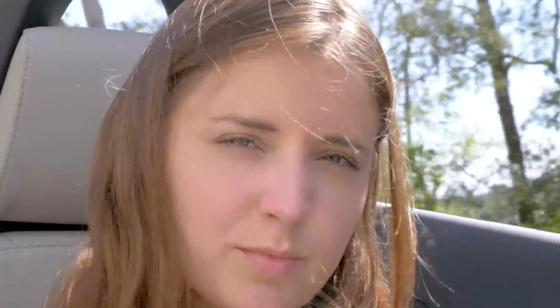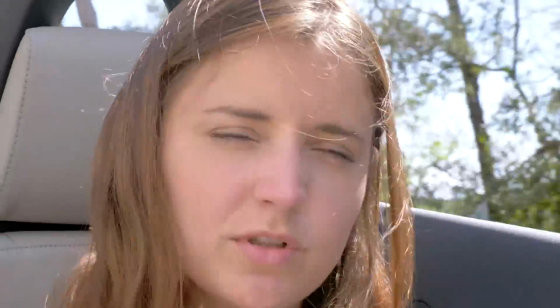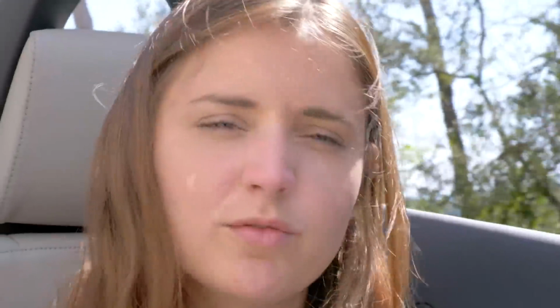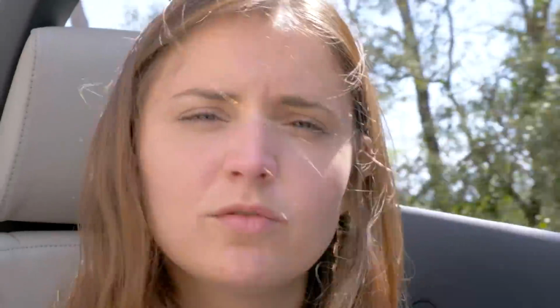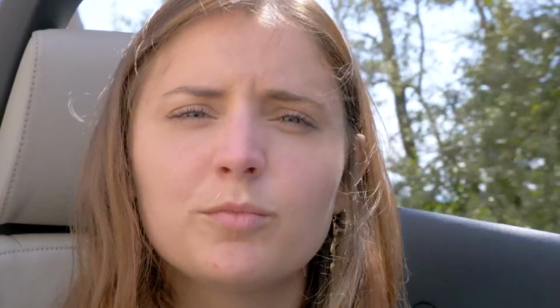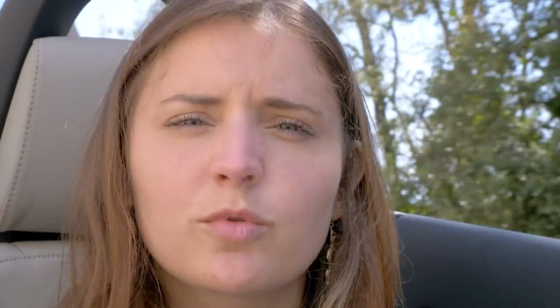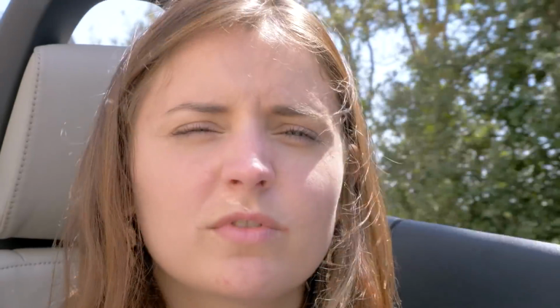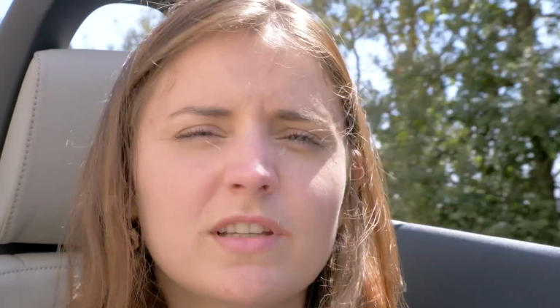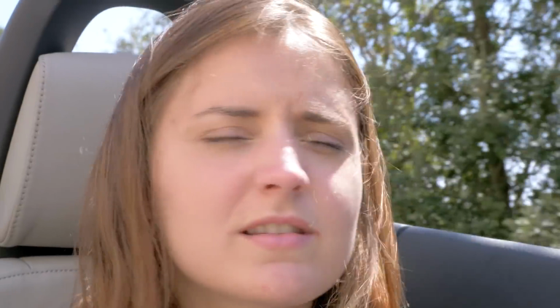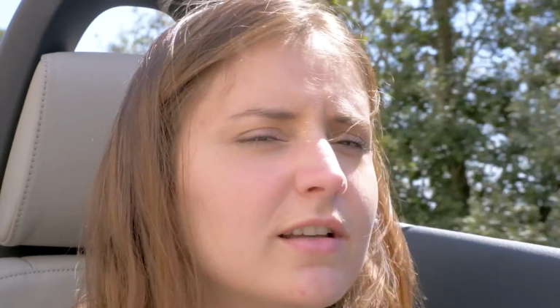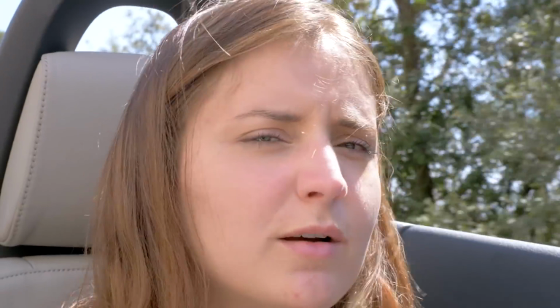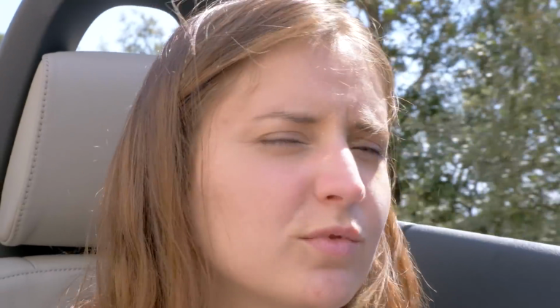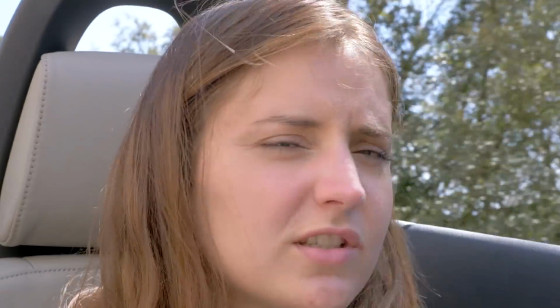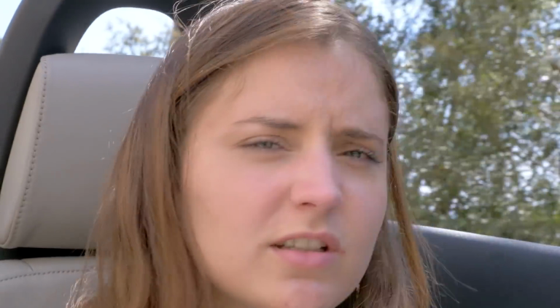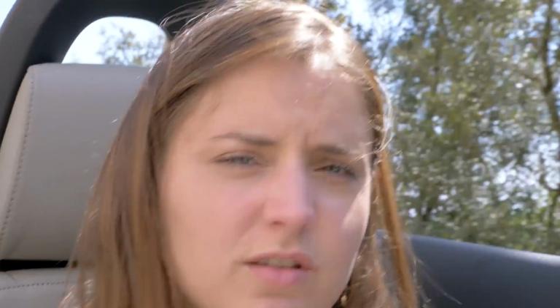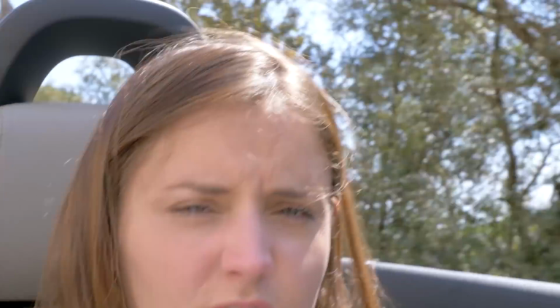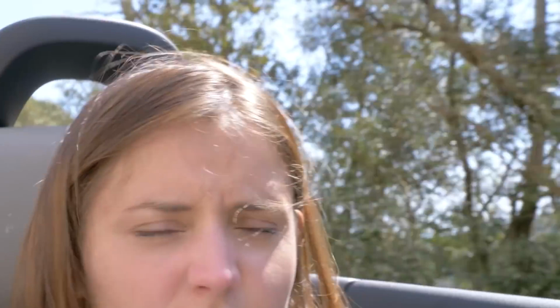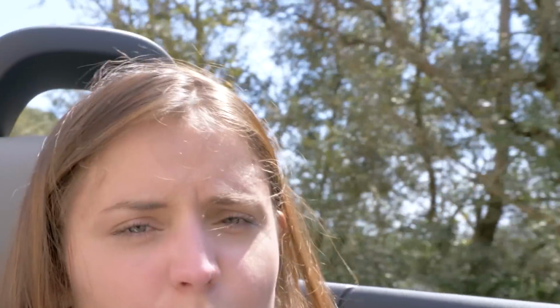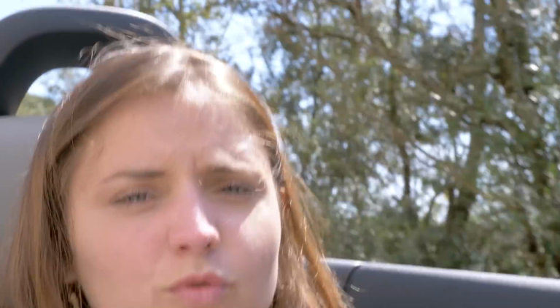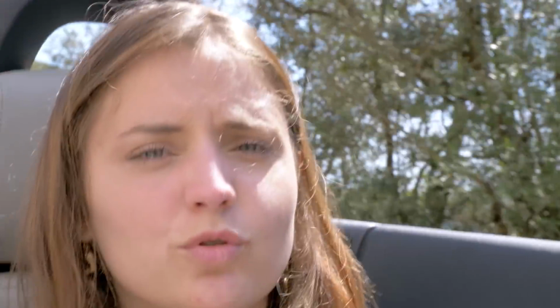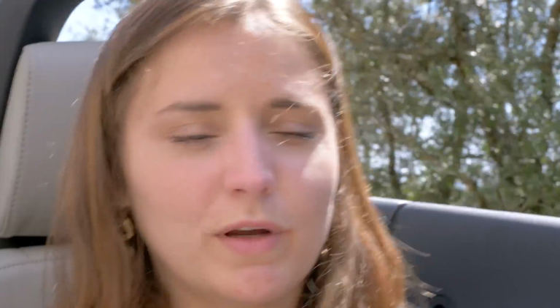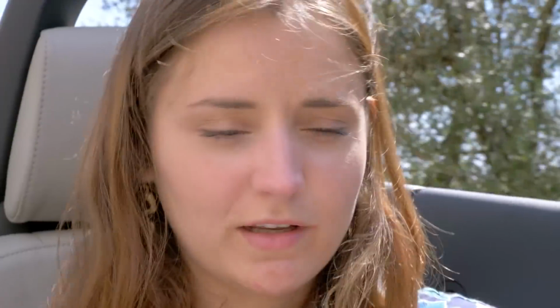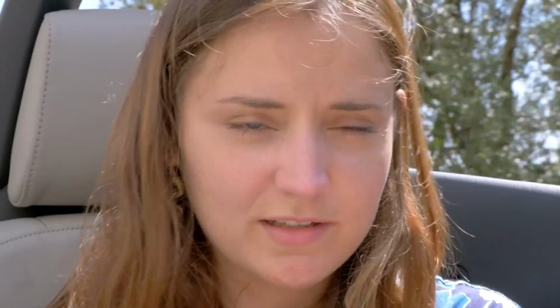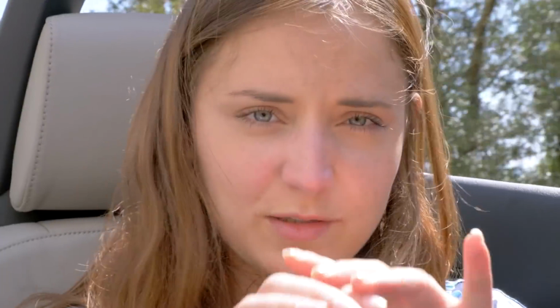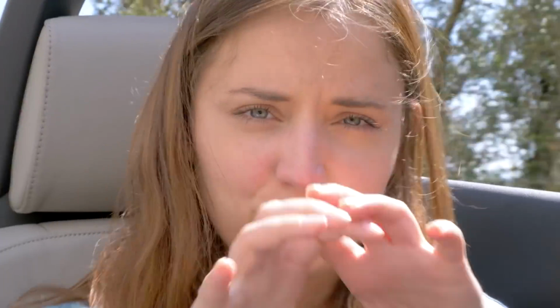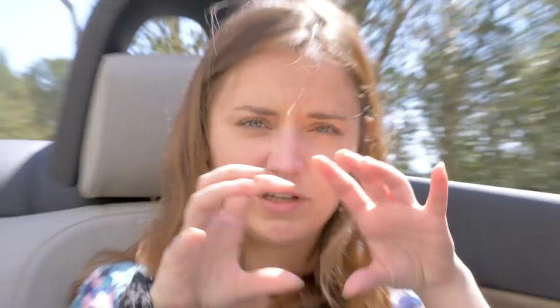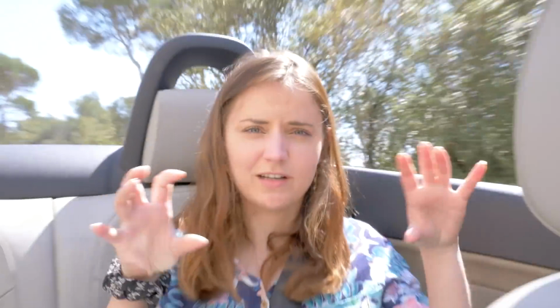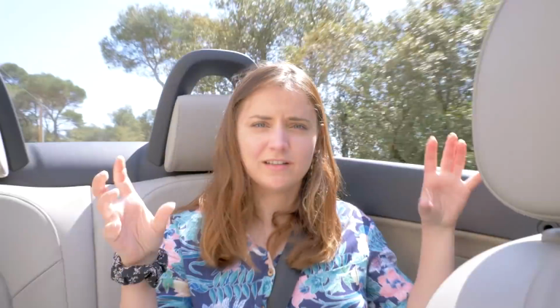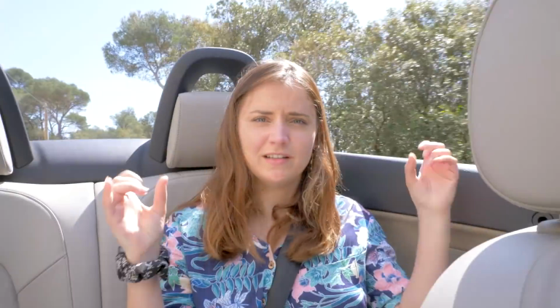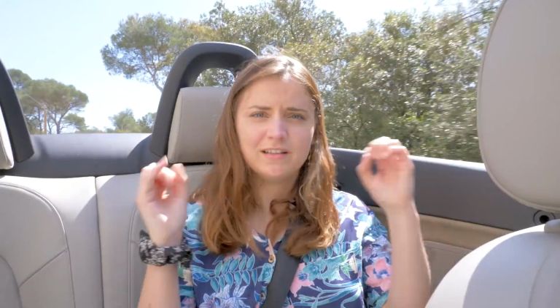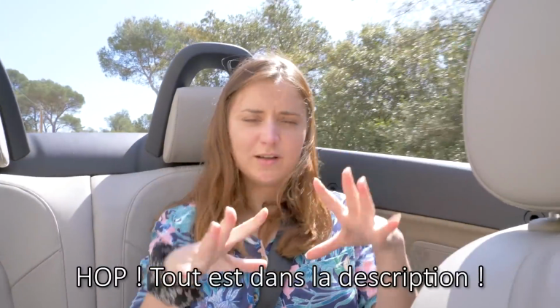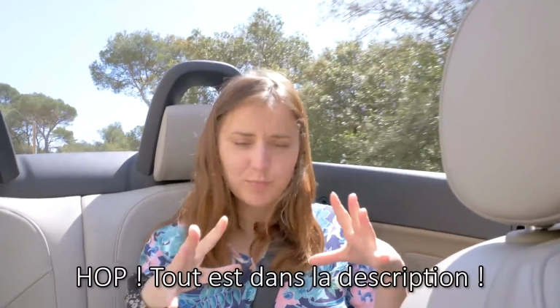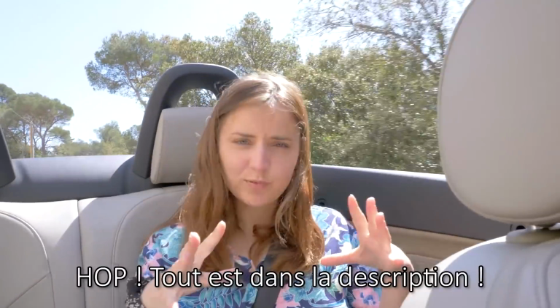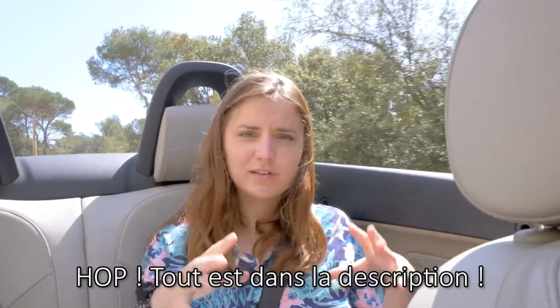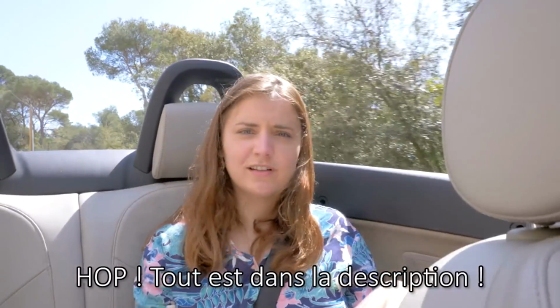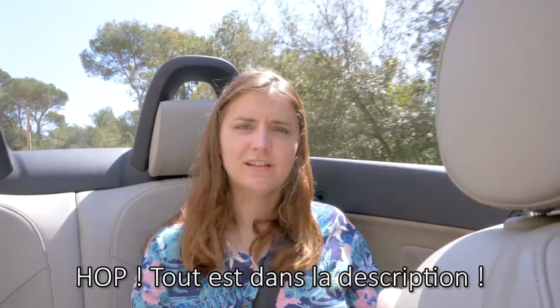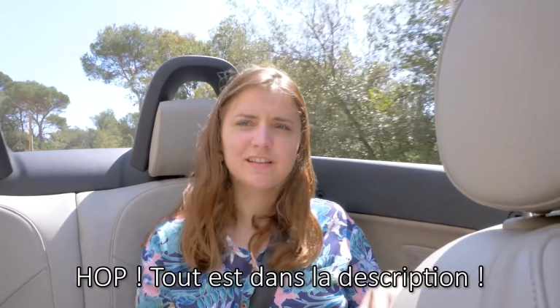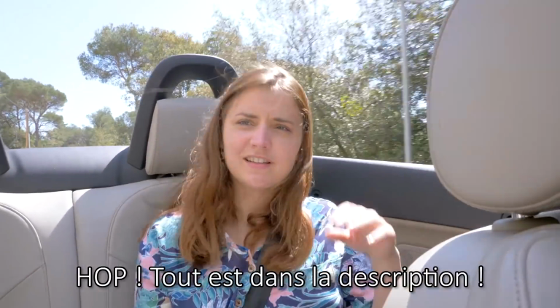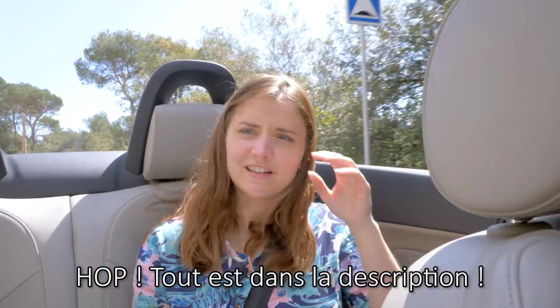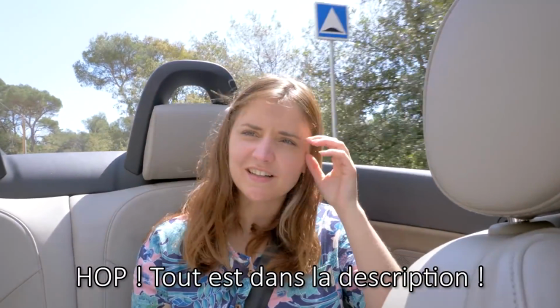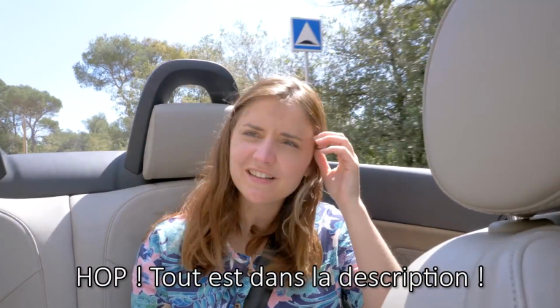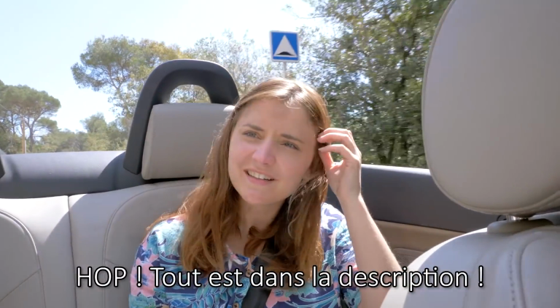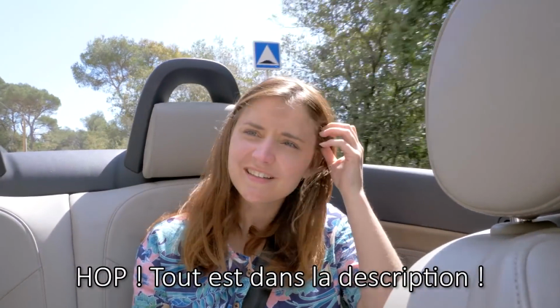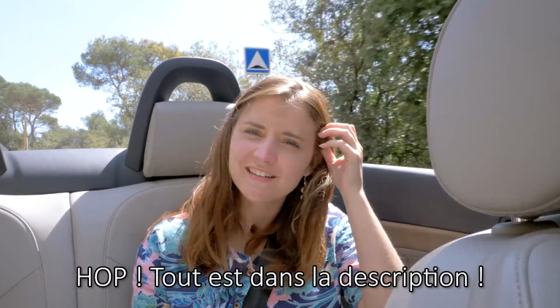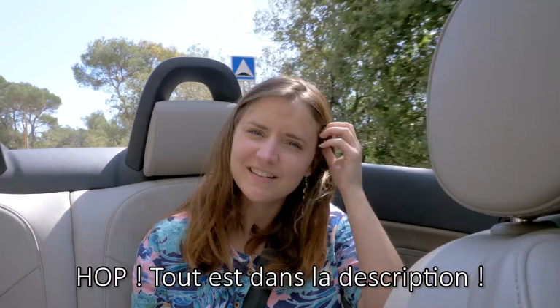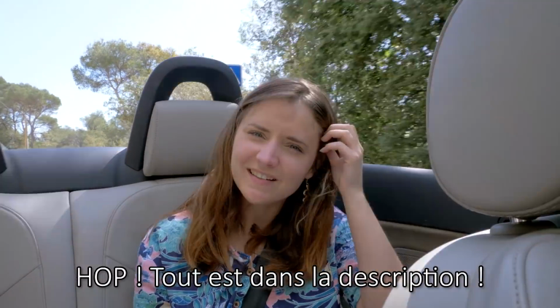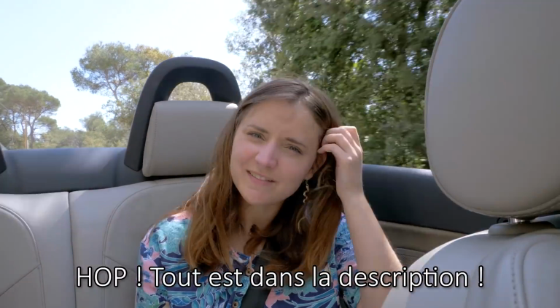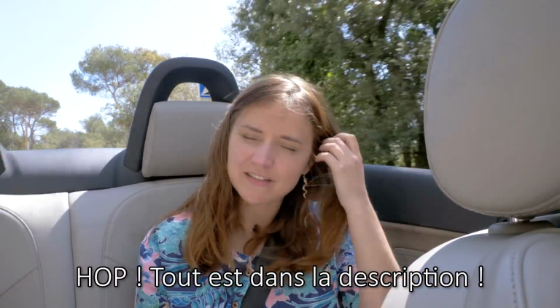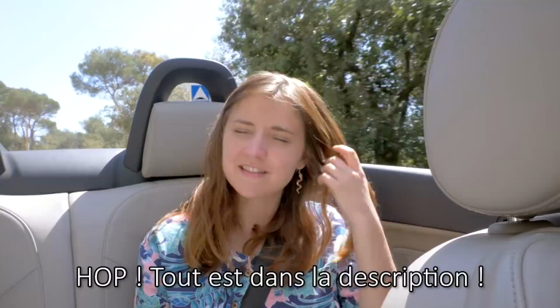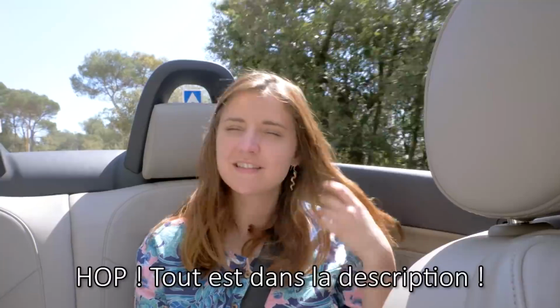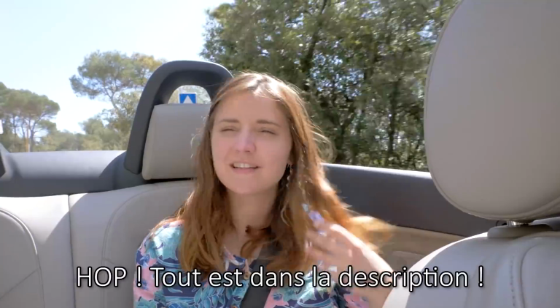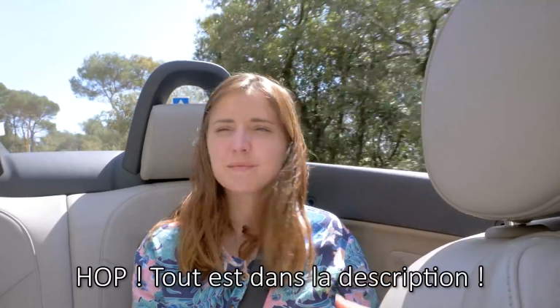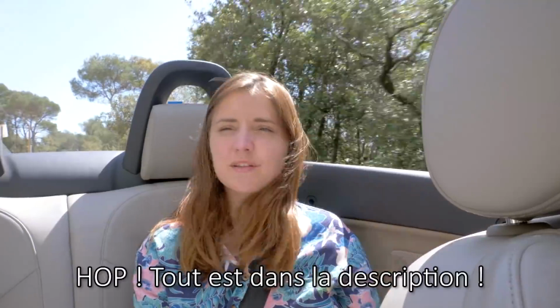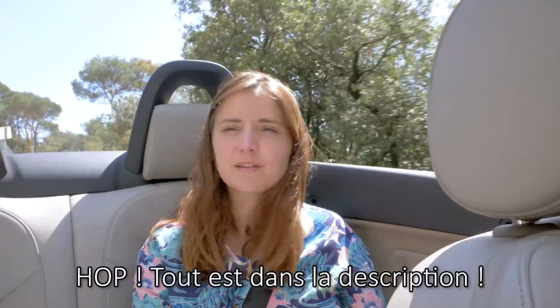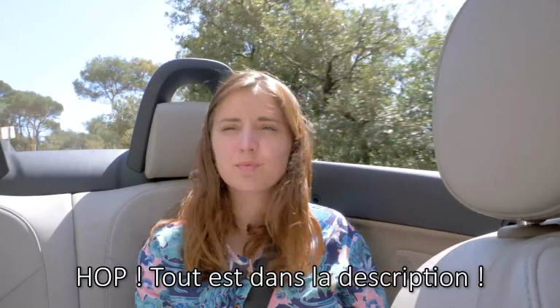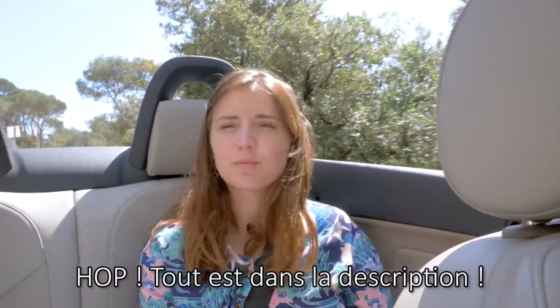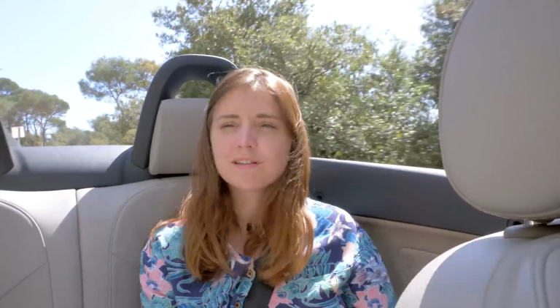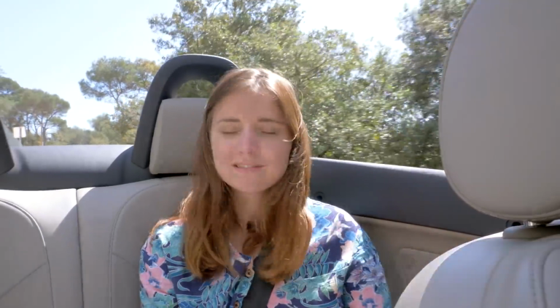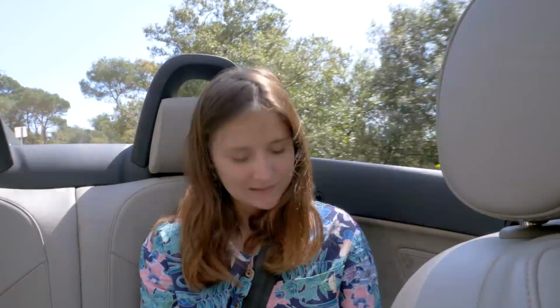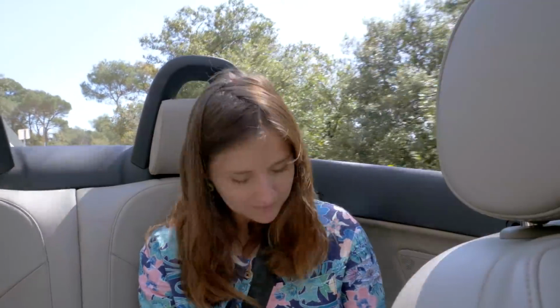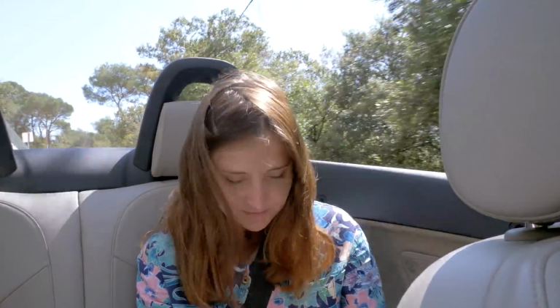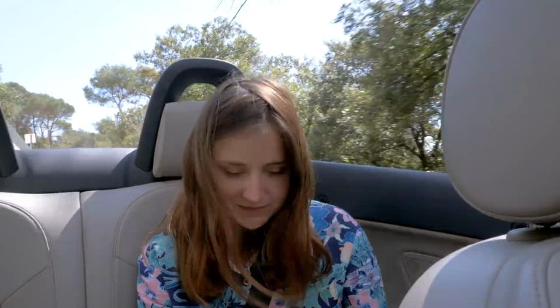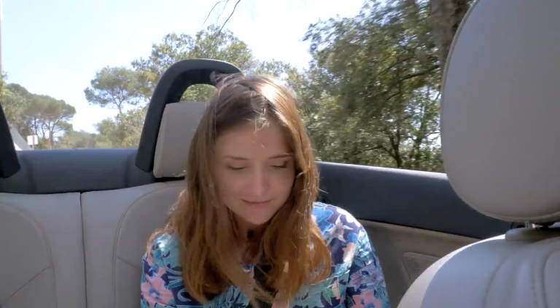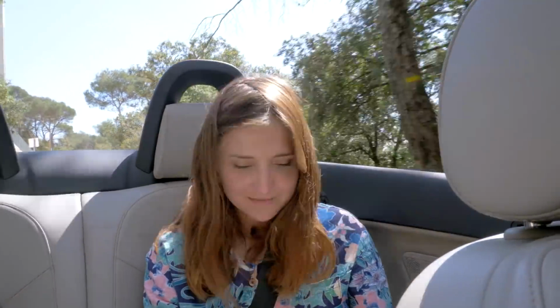Abonnez-vous à mon compte Insta, mon TikTok, mon YouTube — c'est tout là. Merci Dylan pour cette pub. Mais de rien.